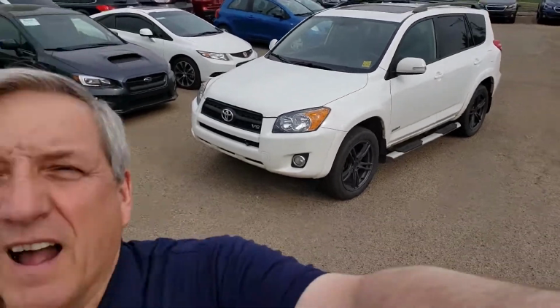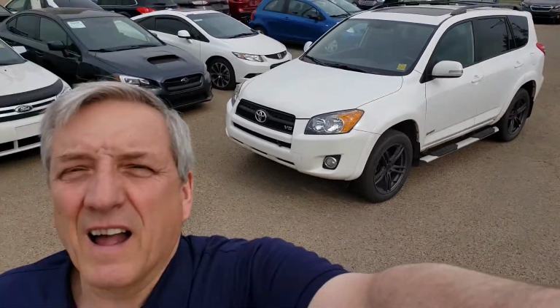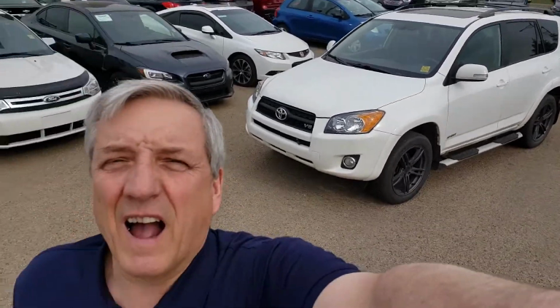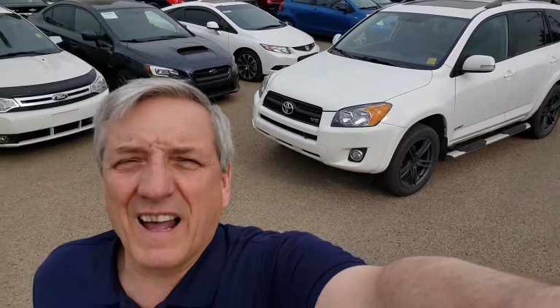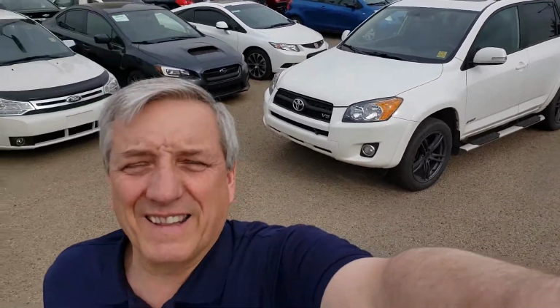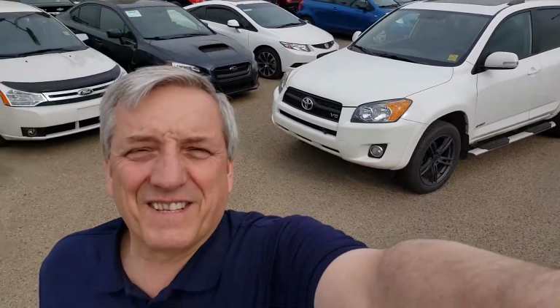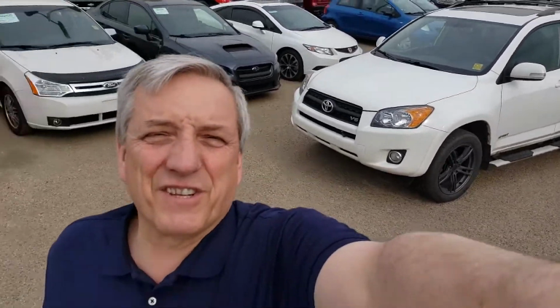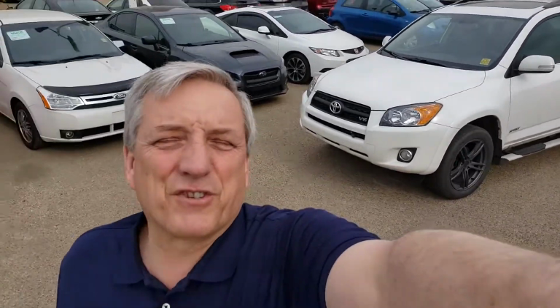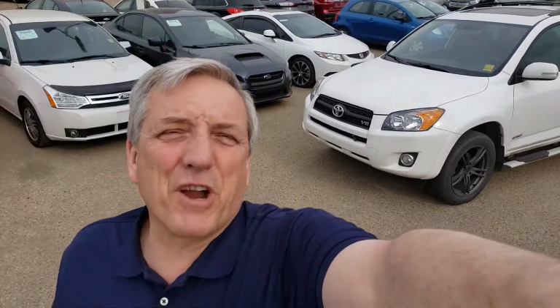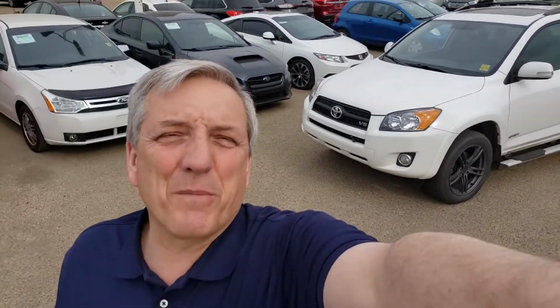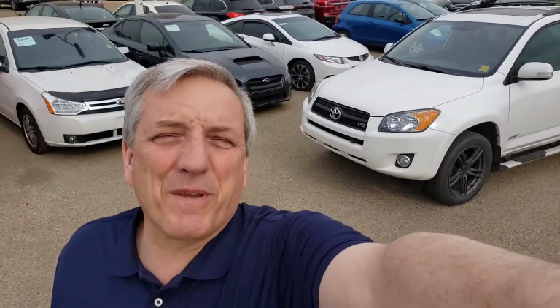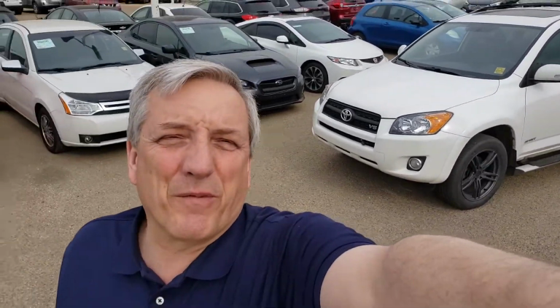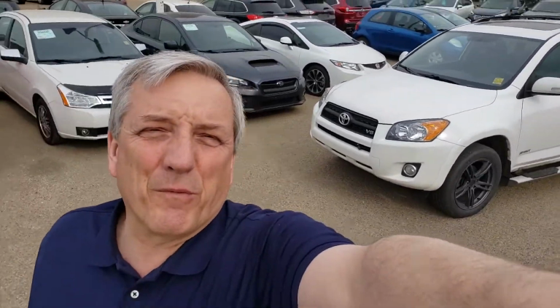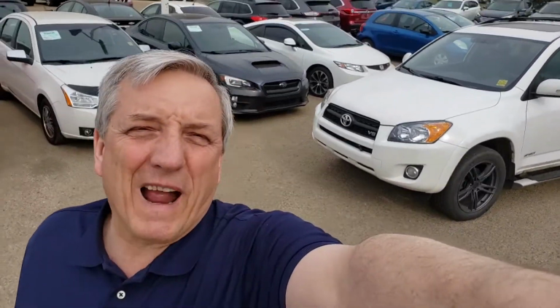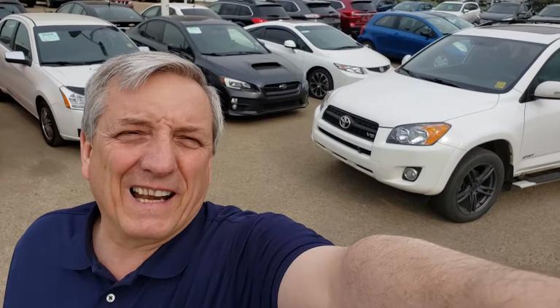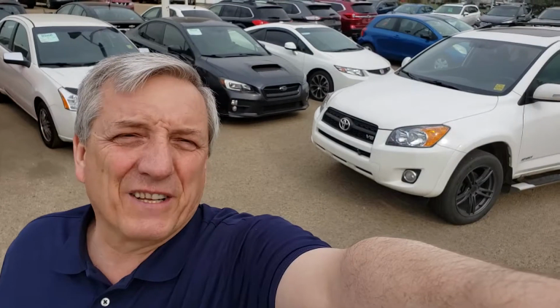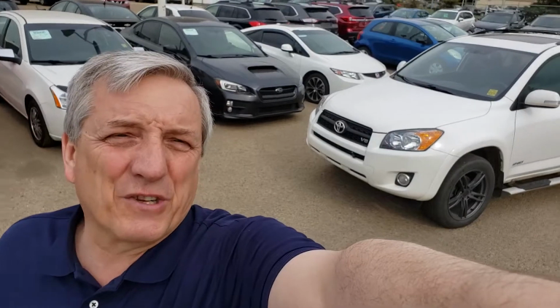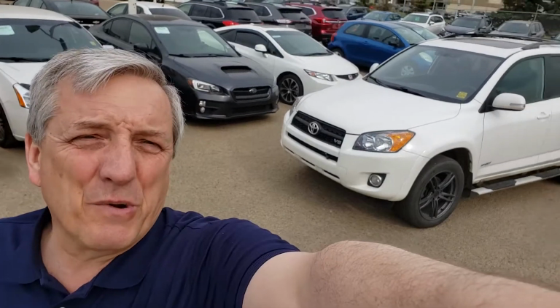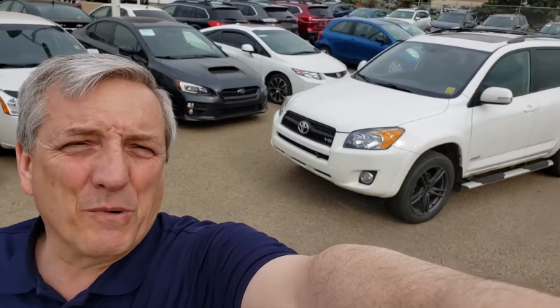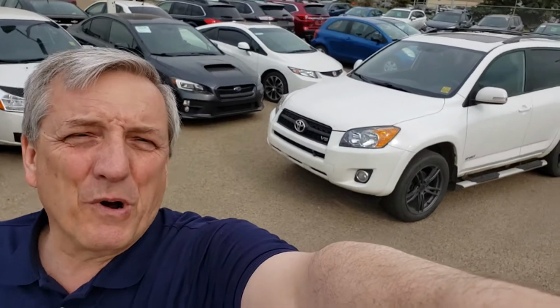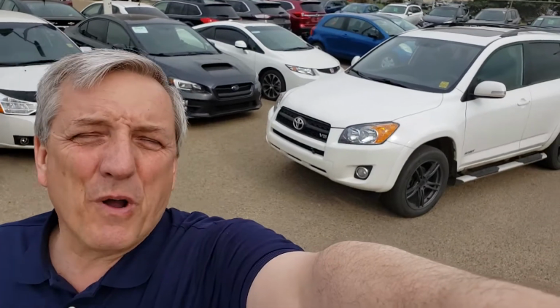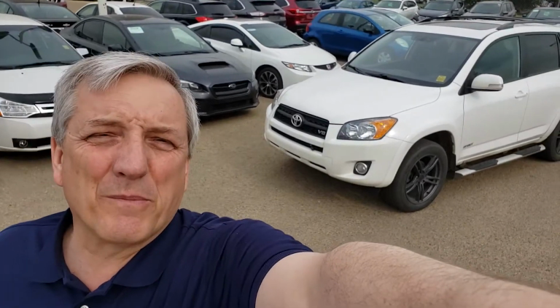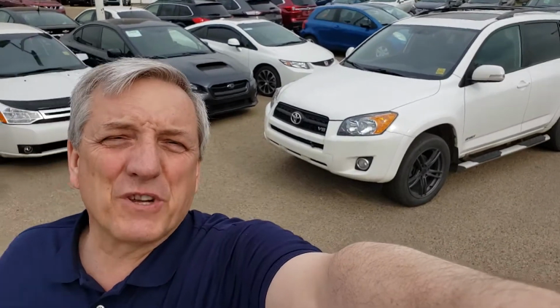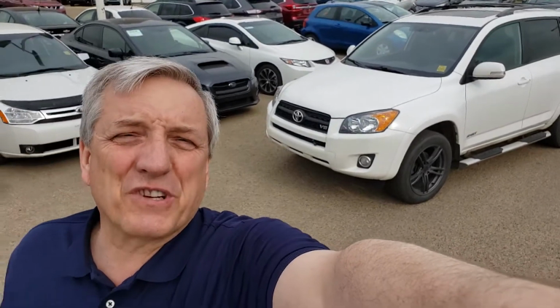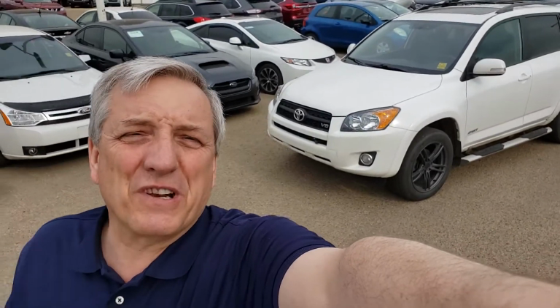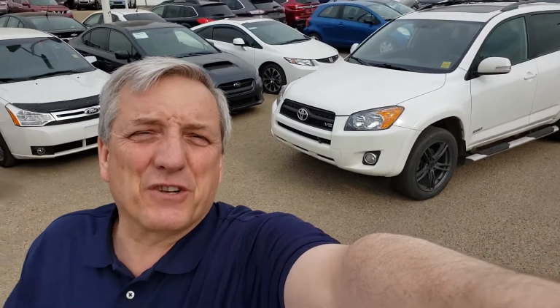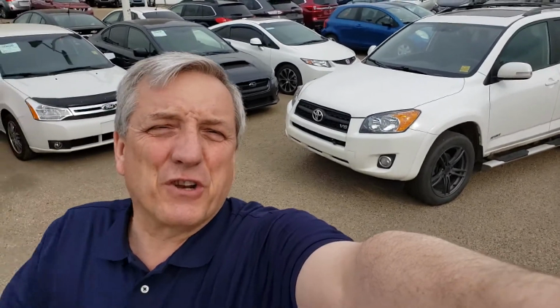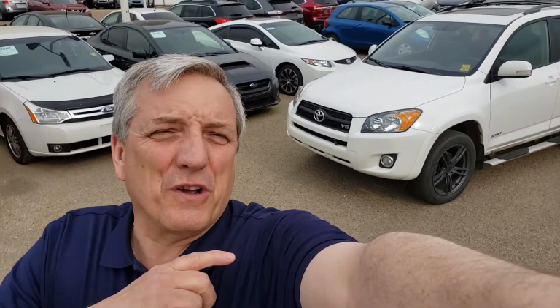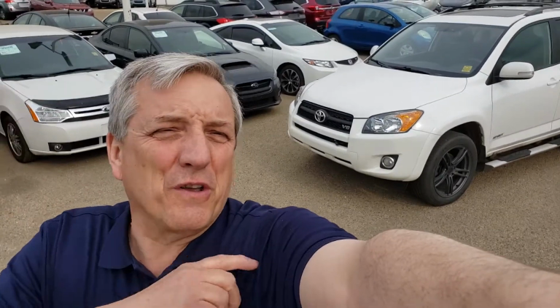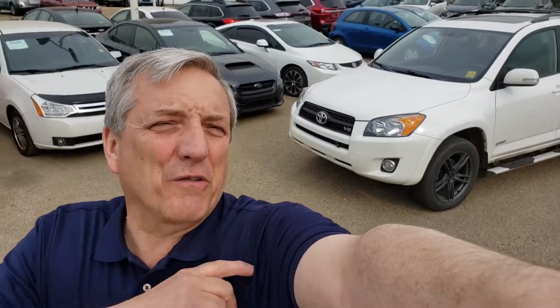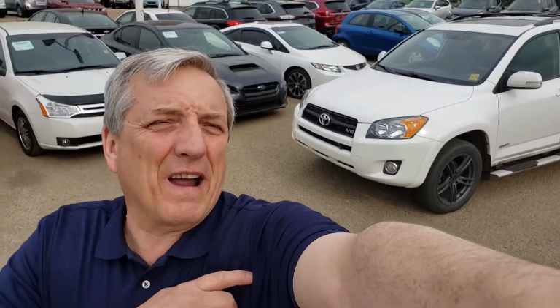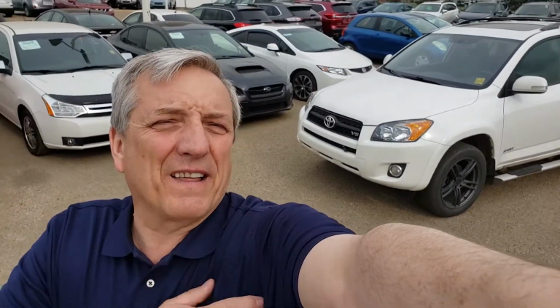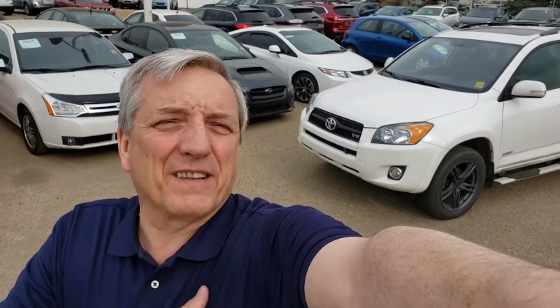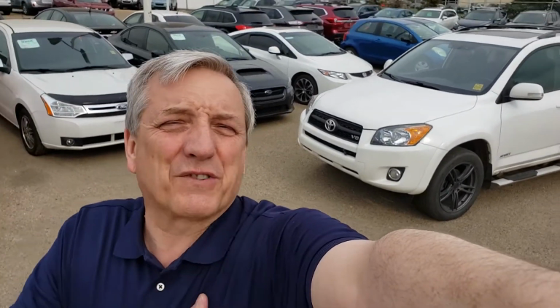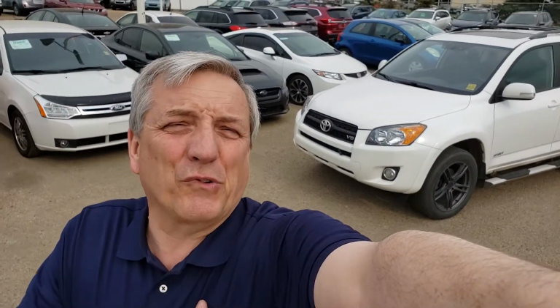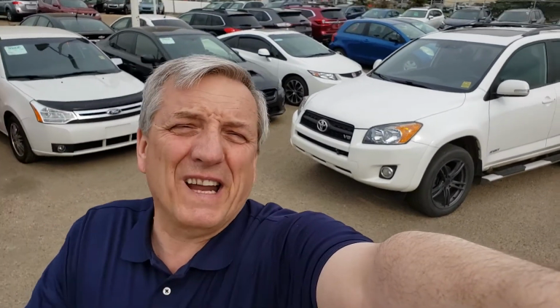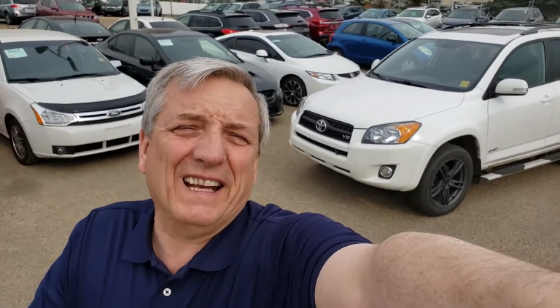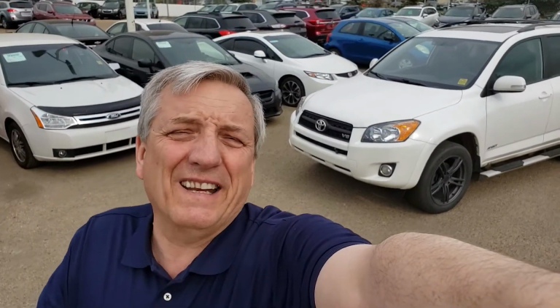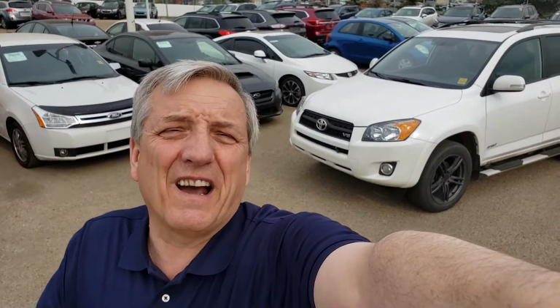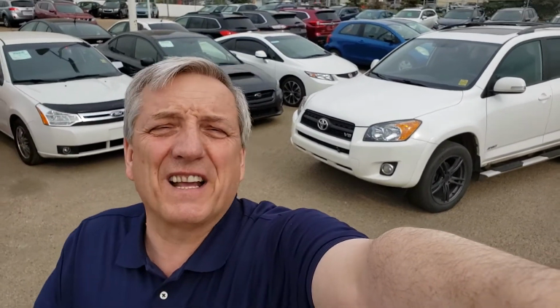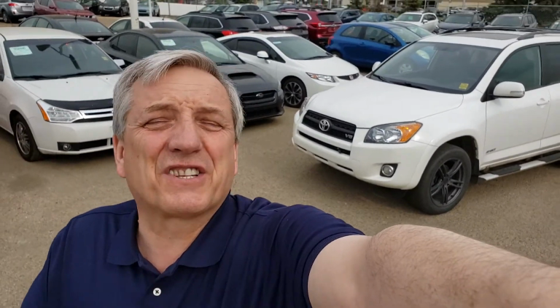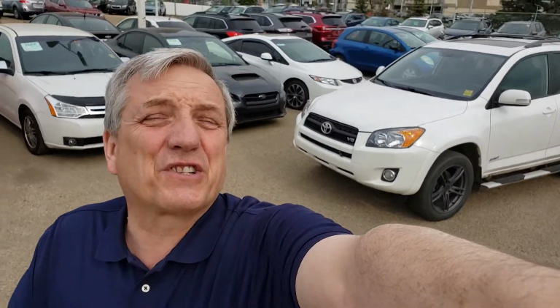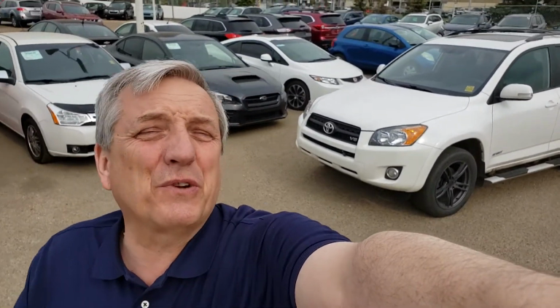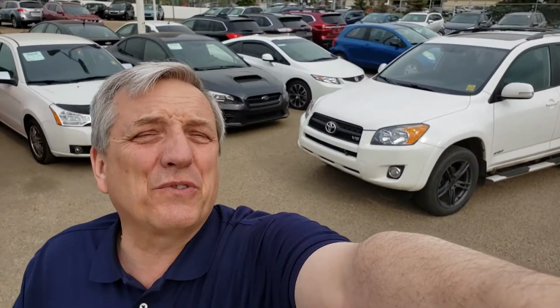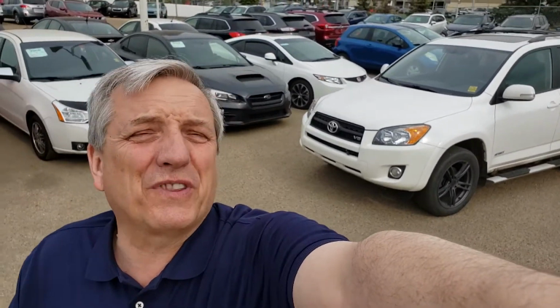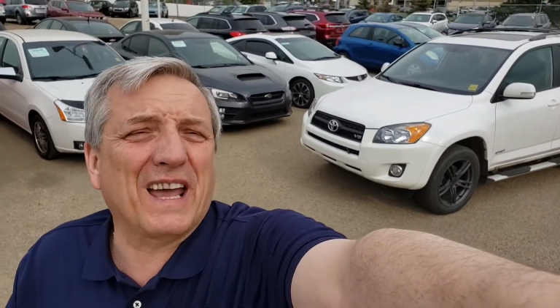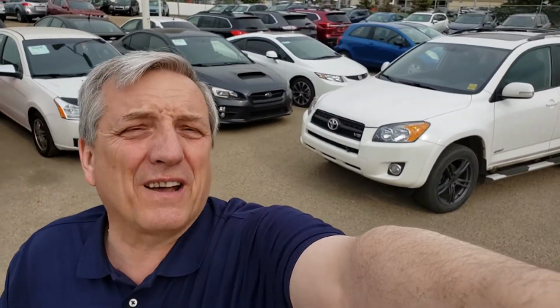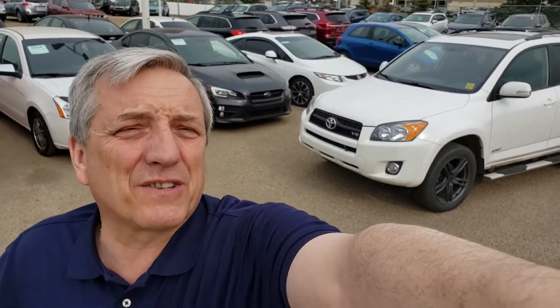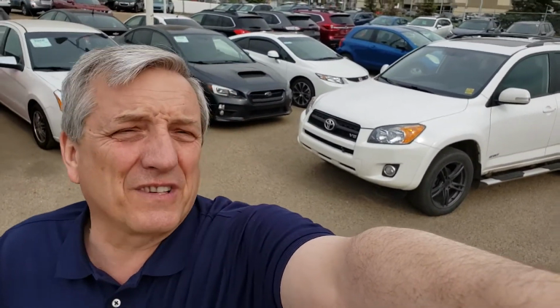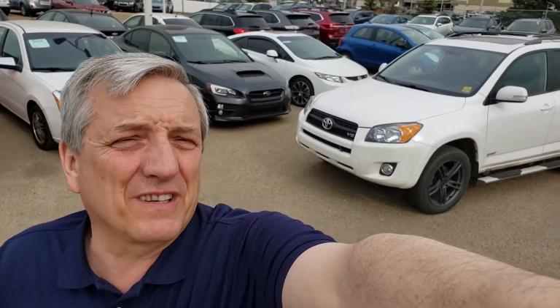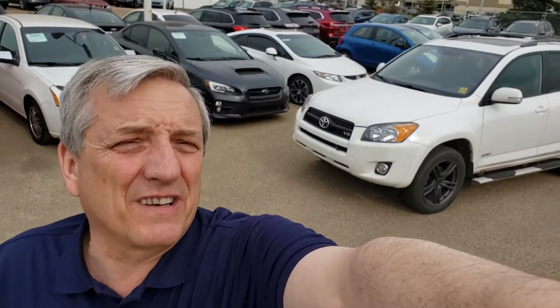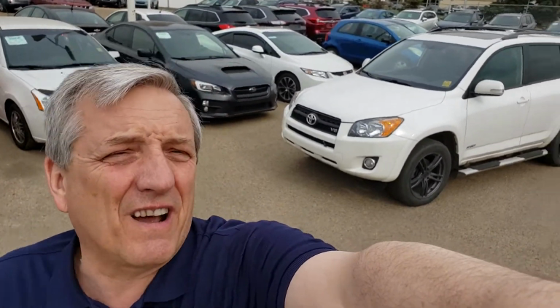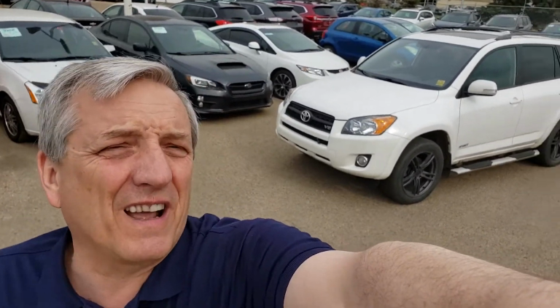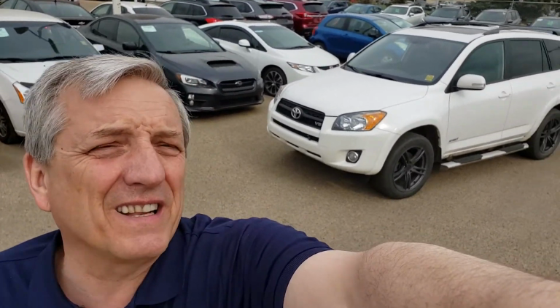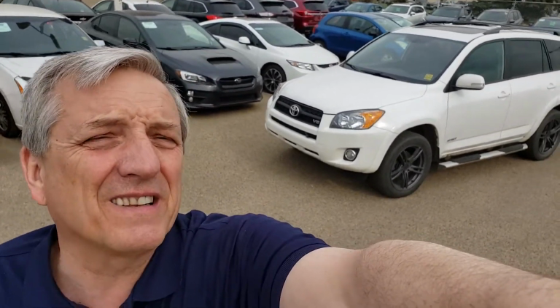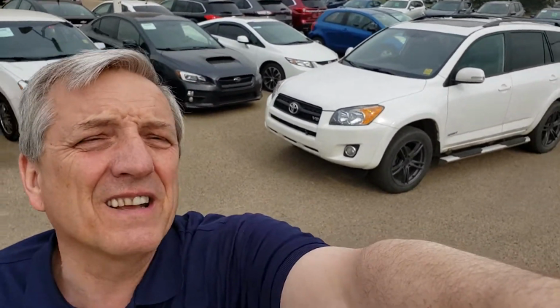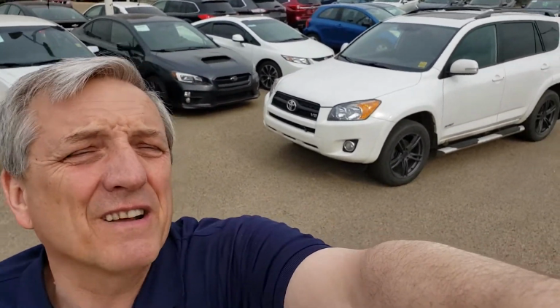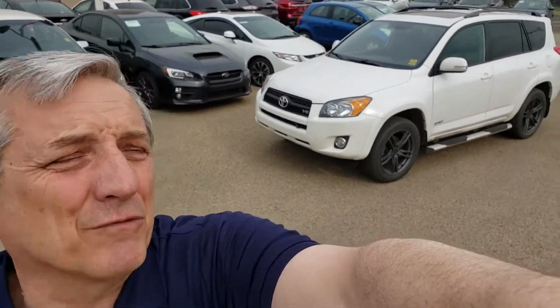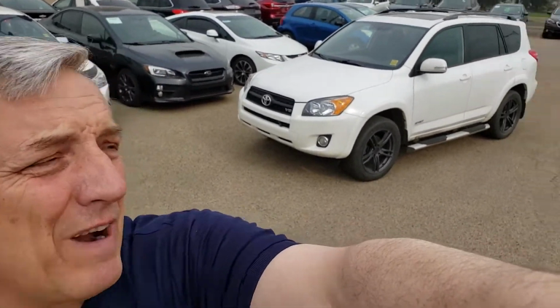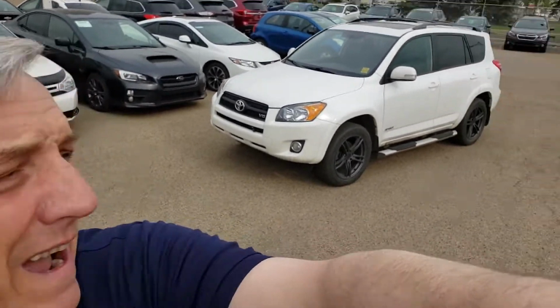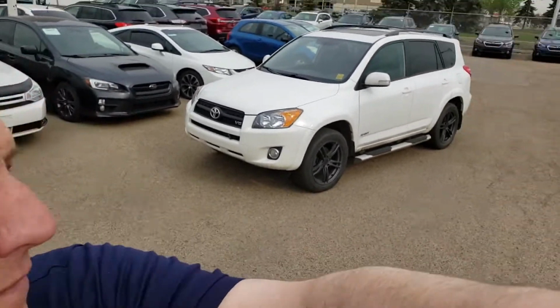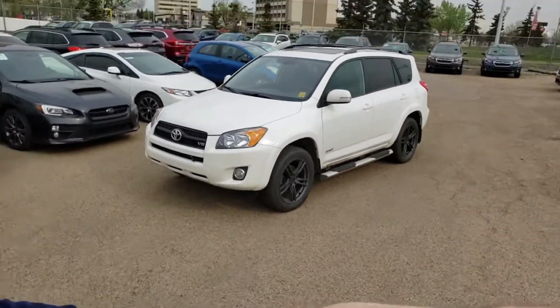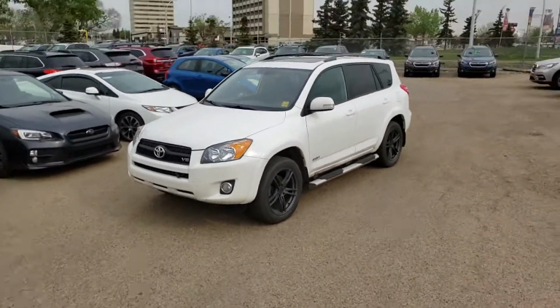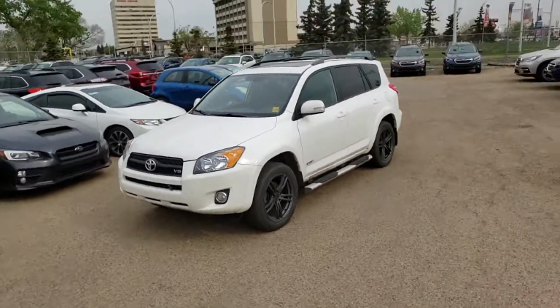Hi, this is Jeremy from Rally Subaru. I'm just going to show you around this really nice 2009 RAV4.